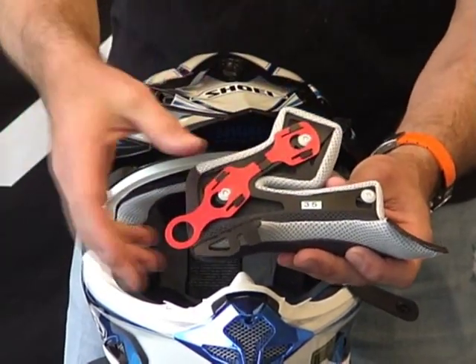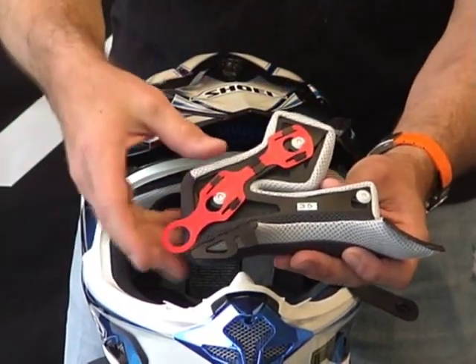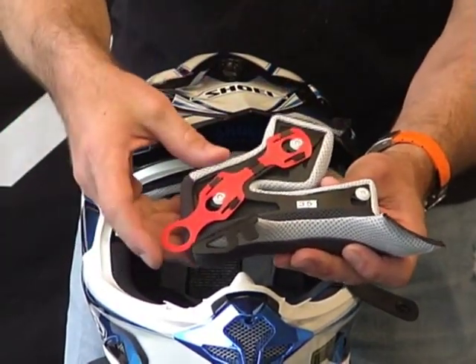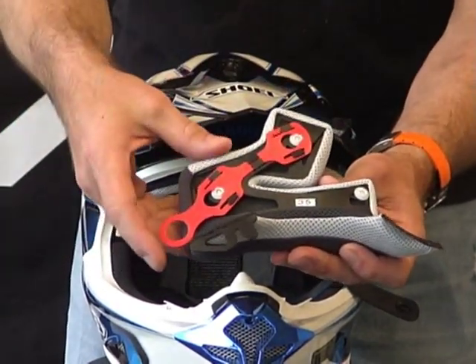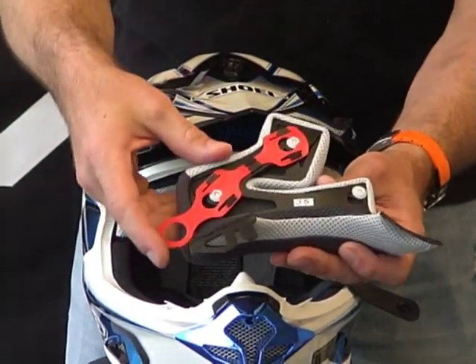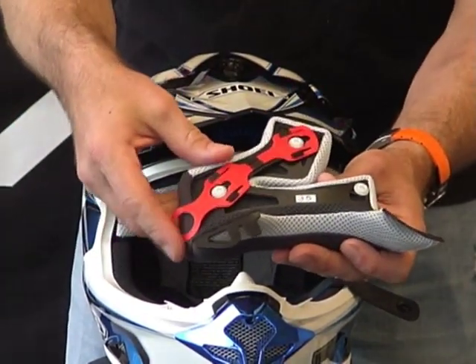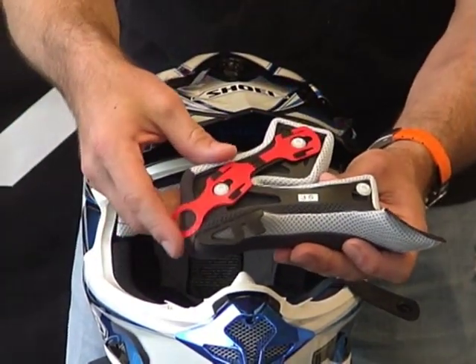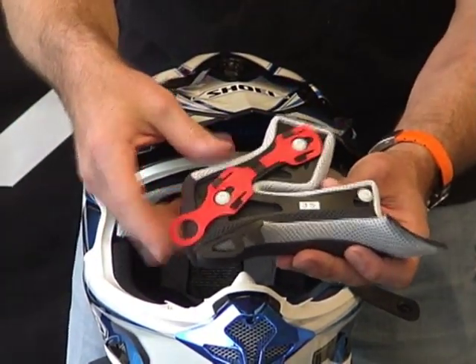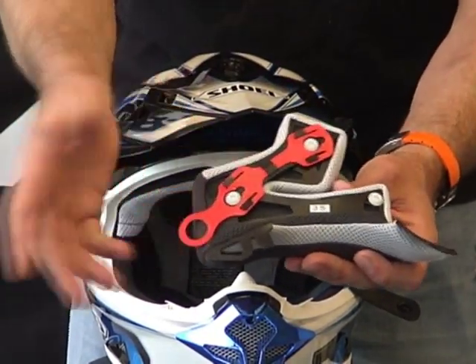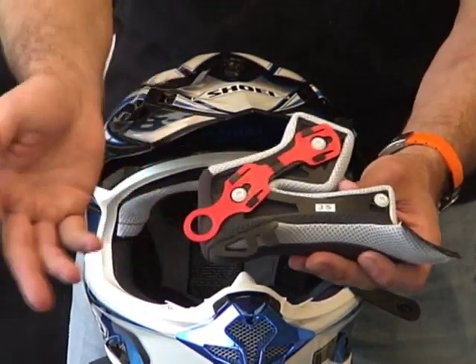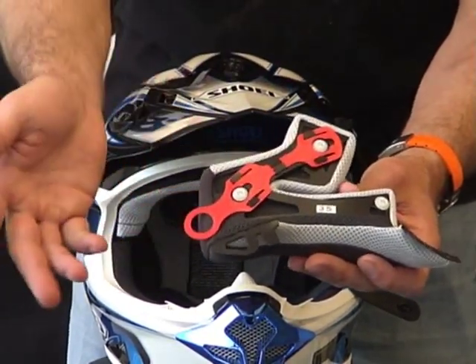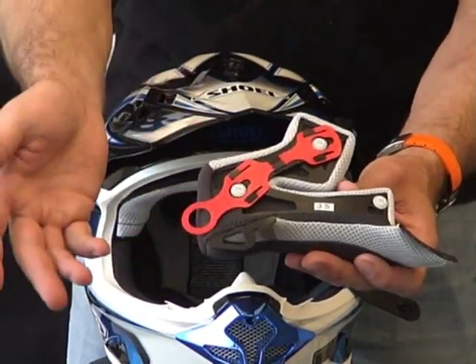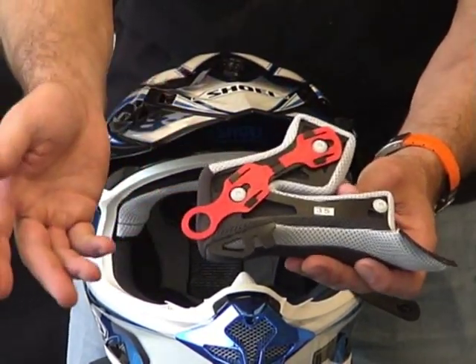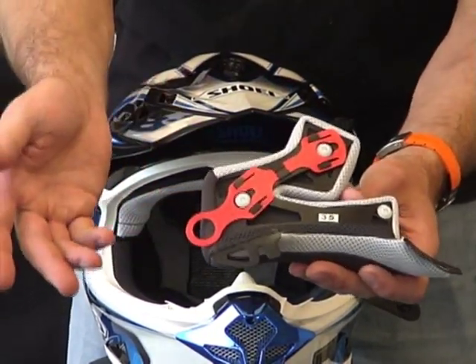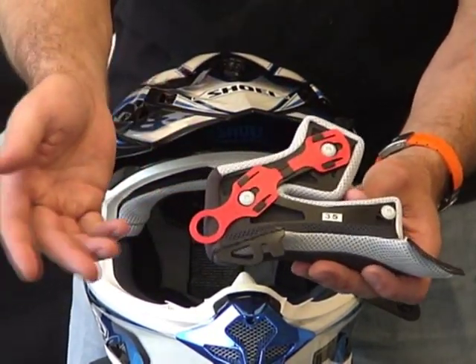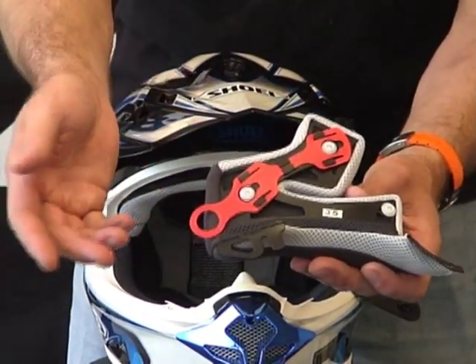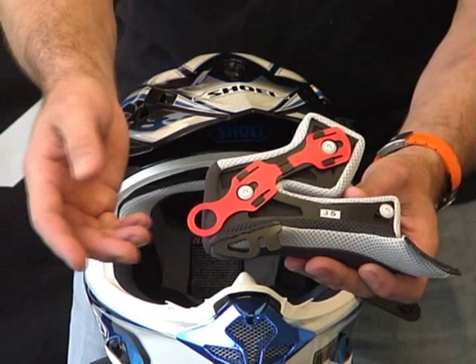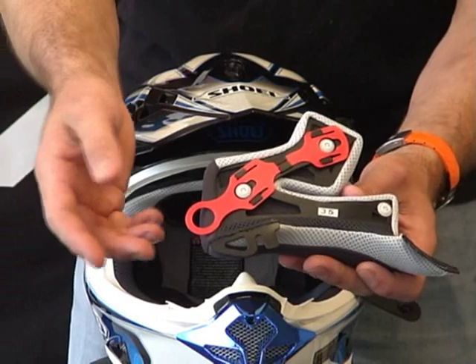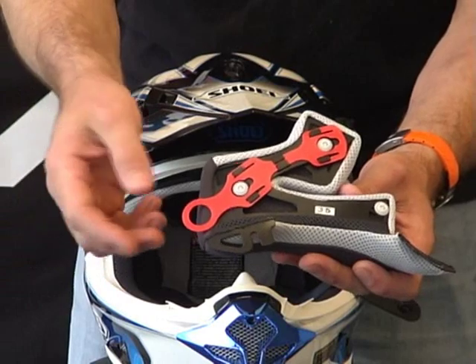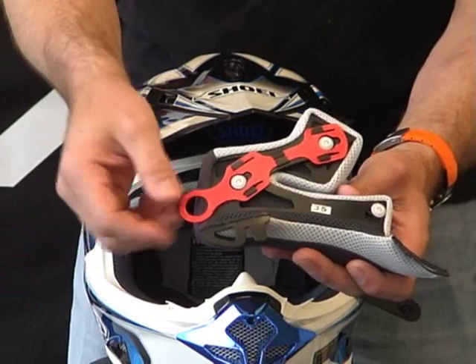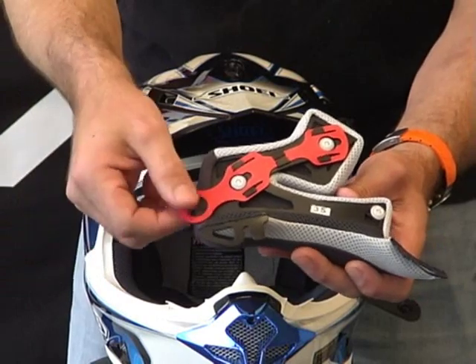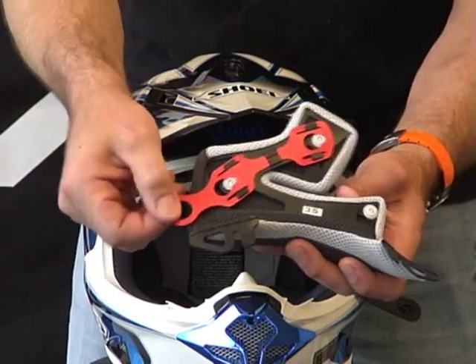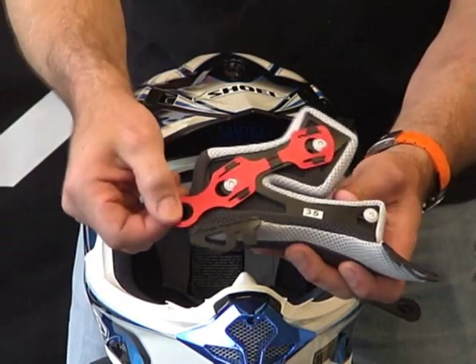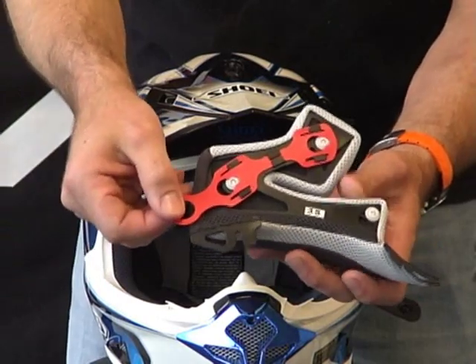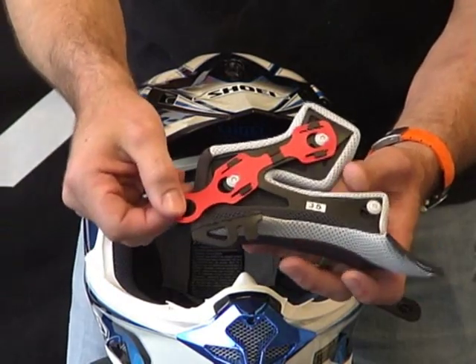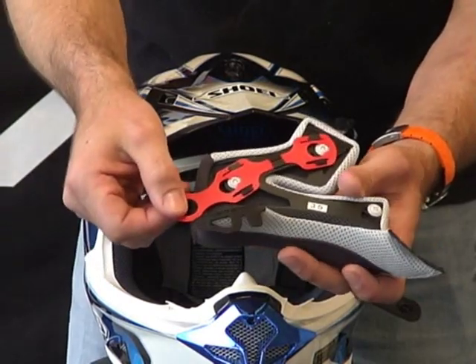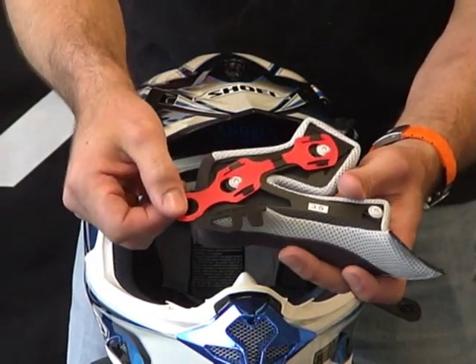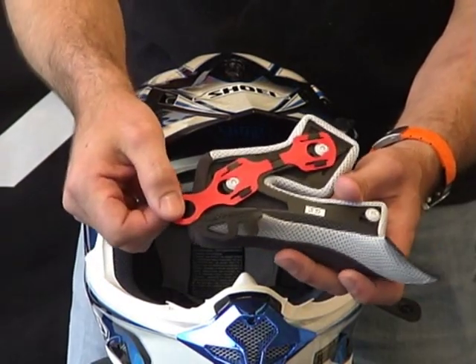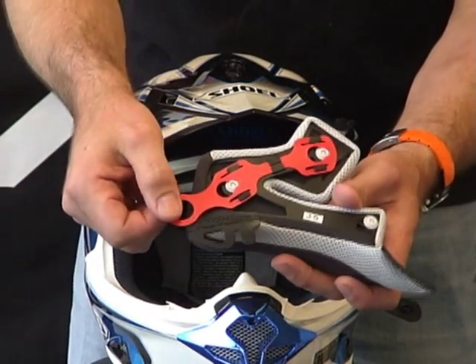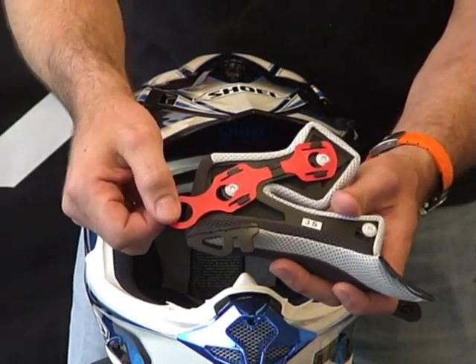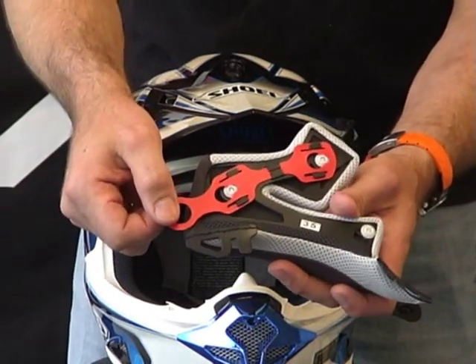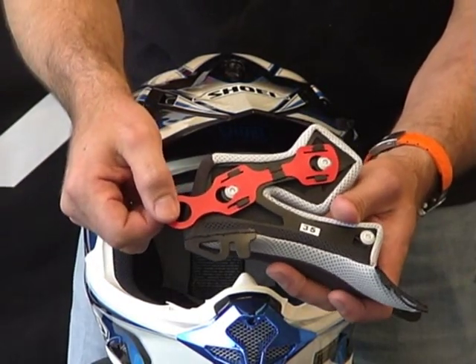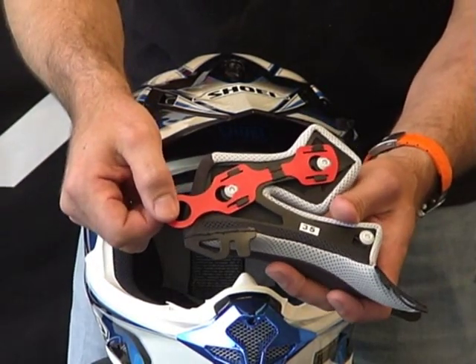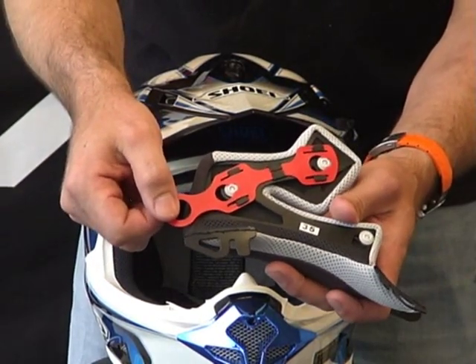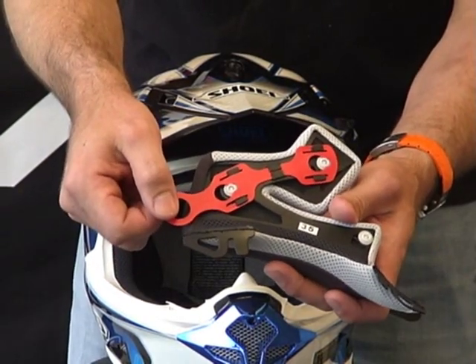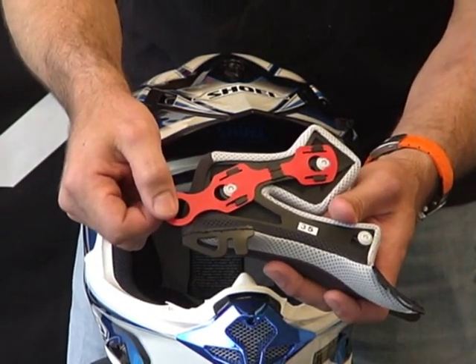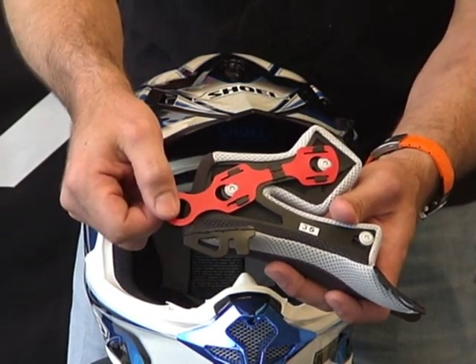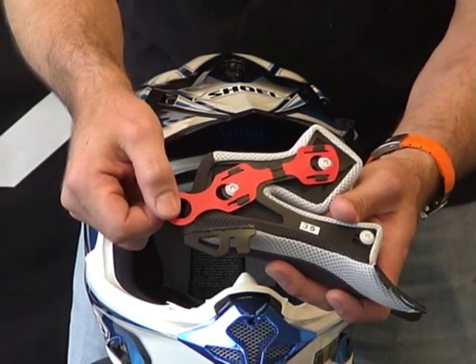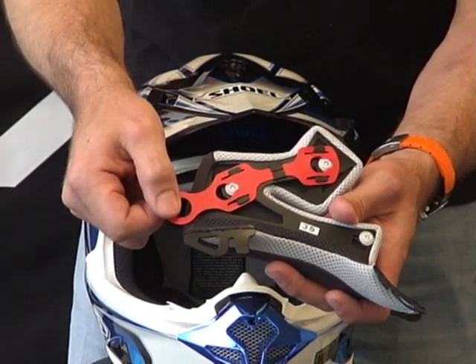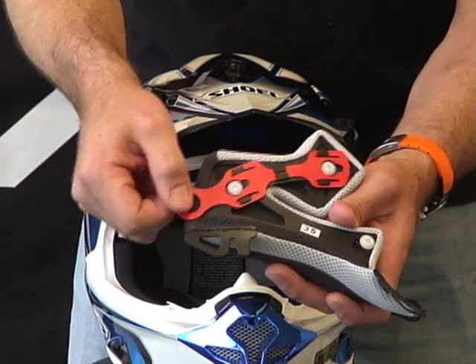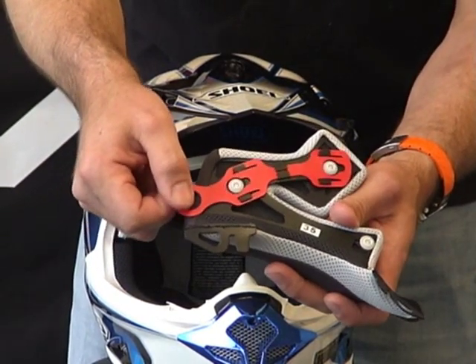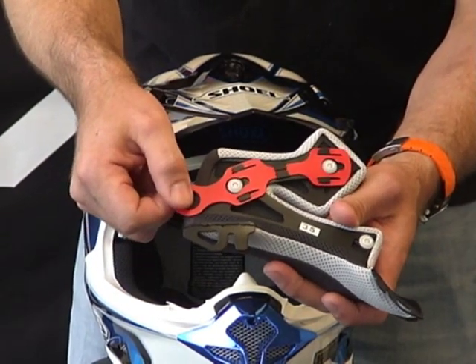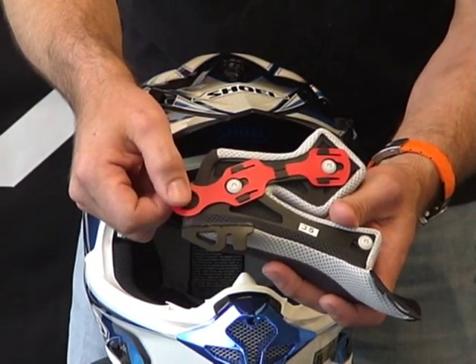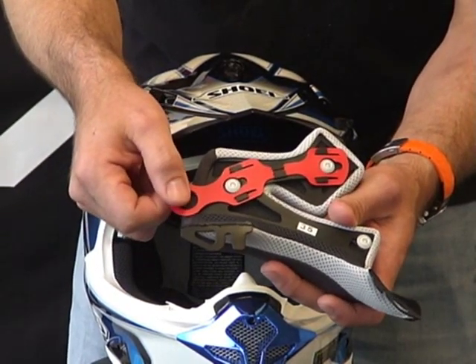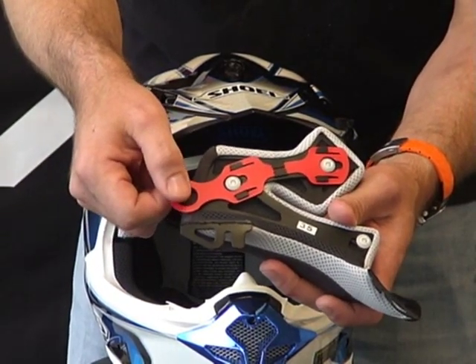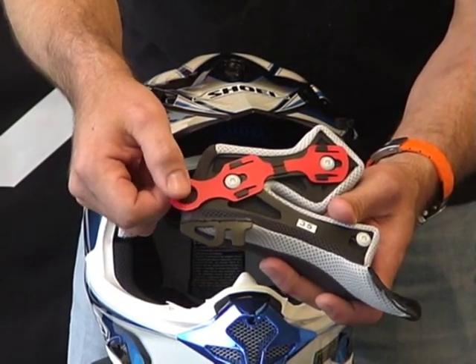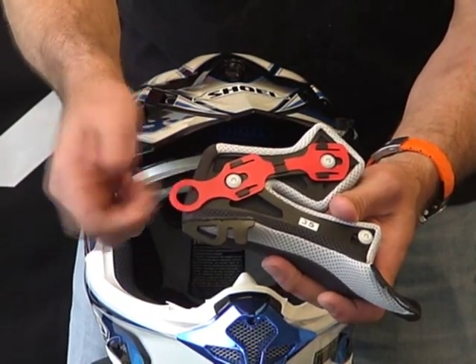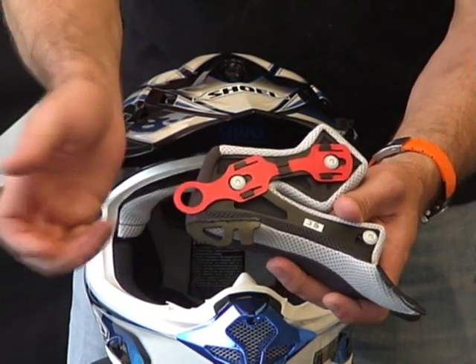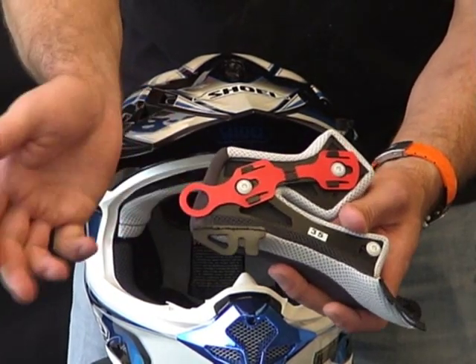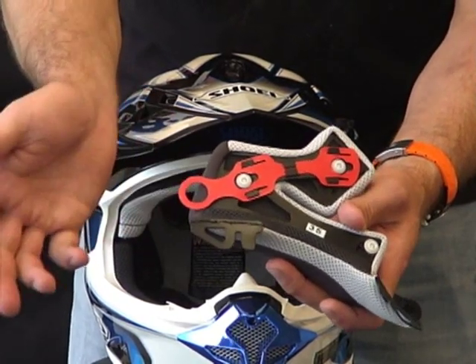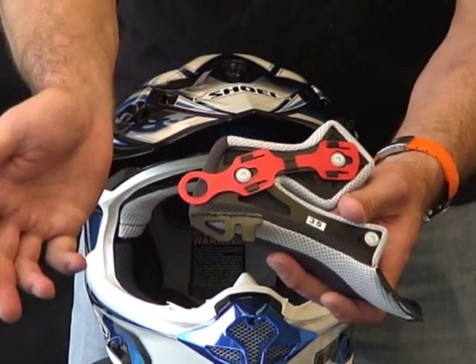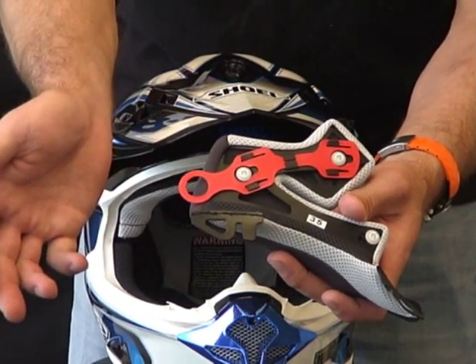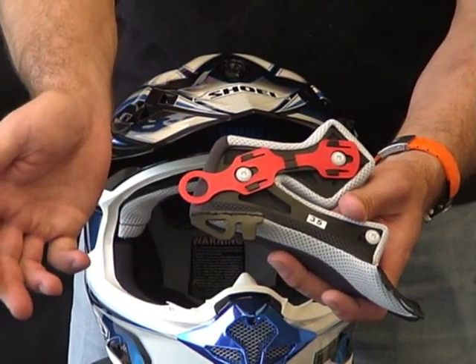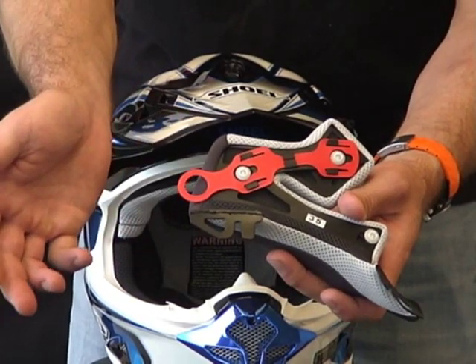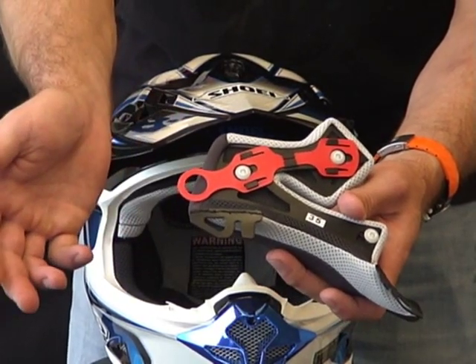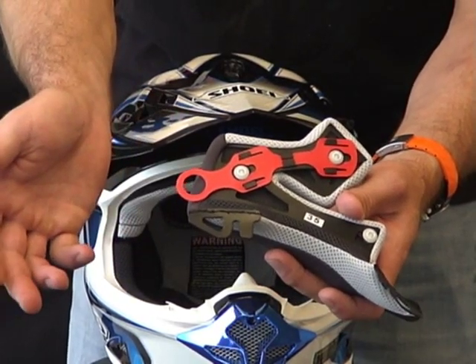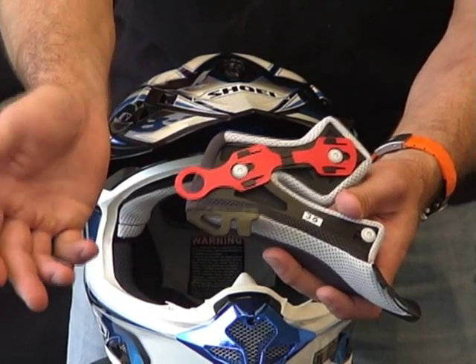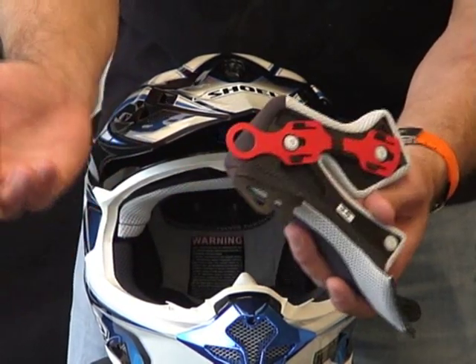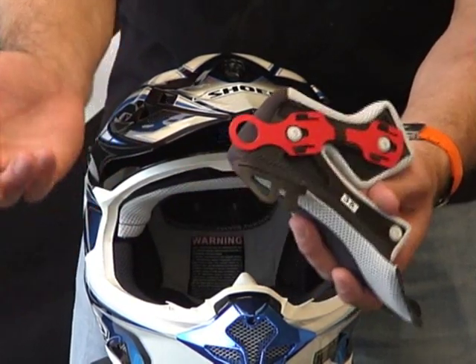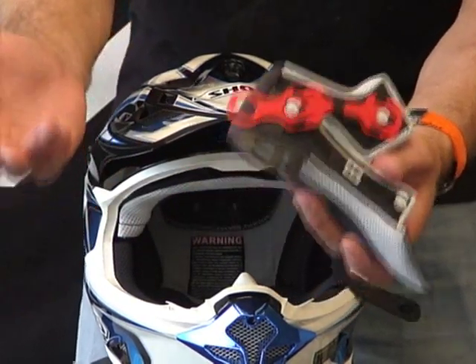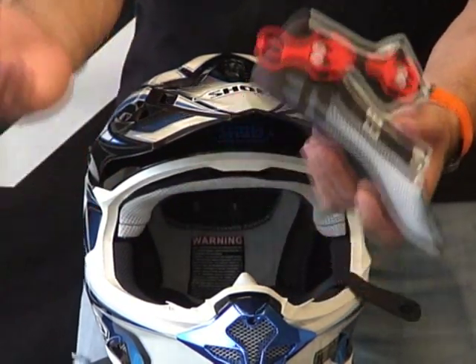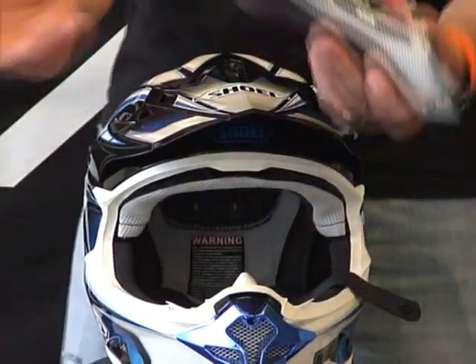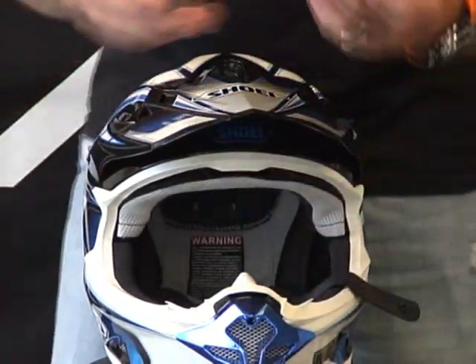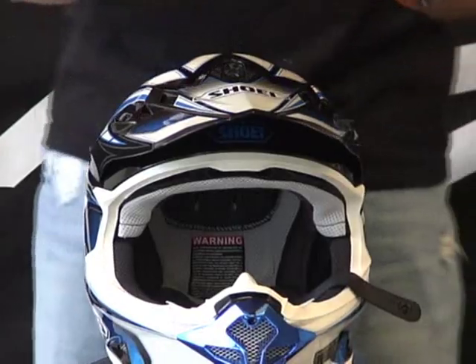We have three snaps total. To reinstall the cheek pad, simply push the emergency tab back like so. That's it — piece of cake.